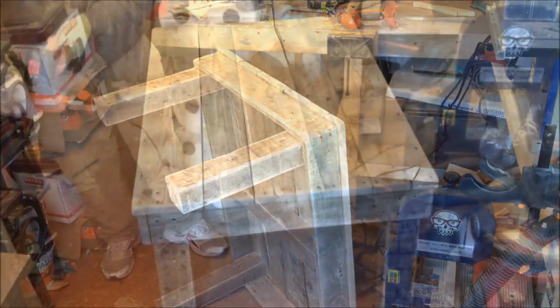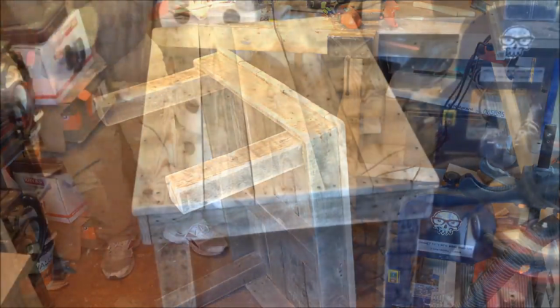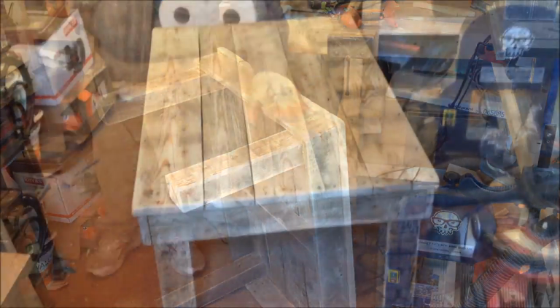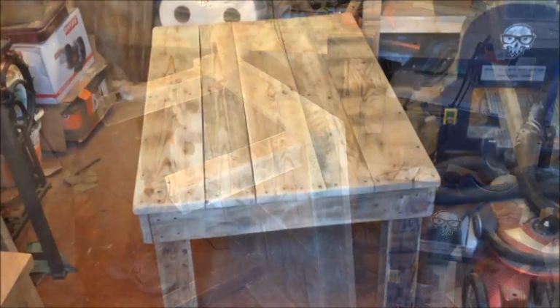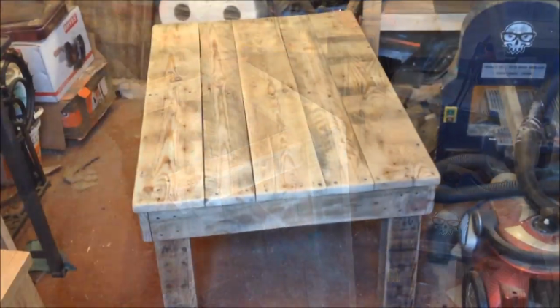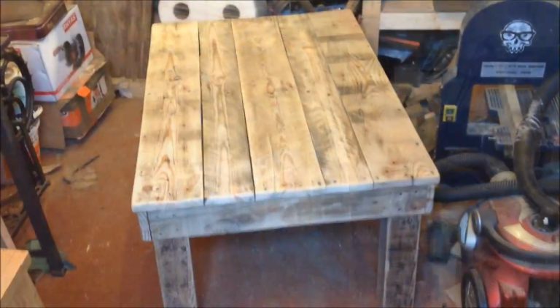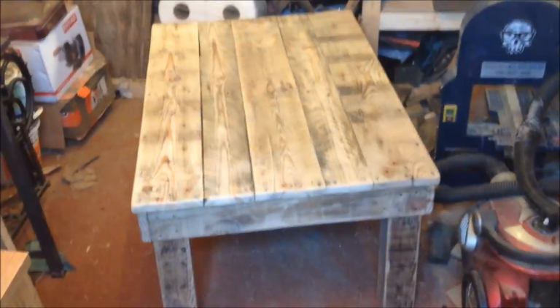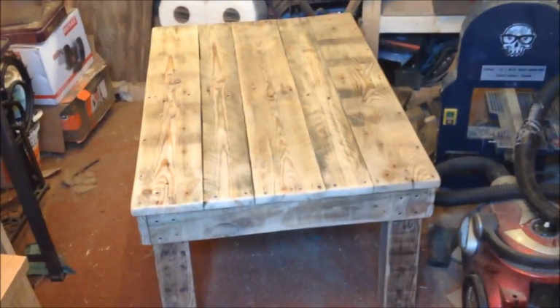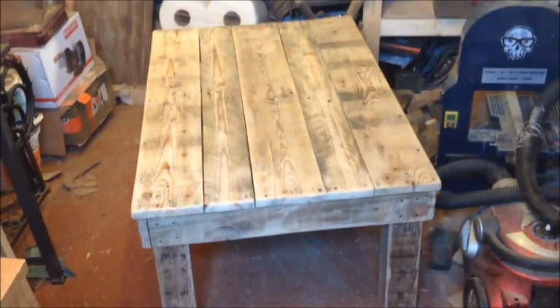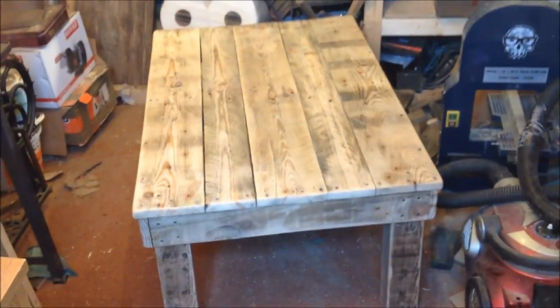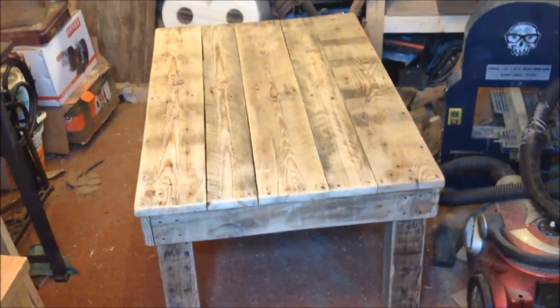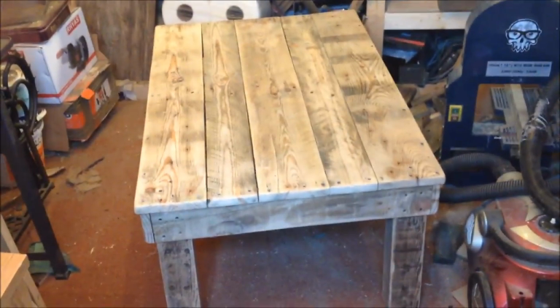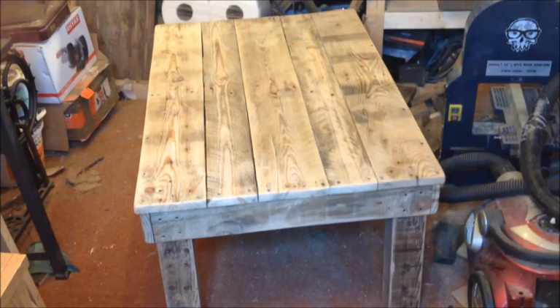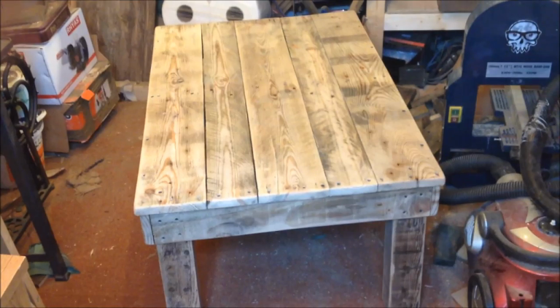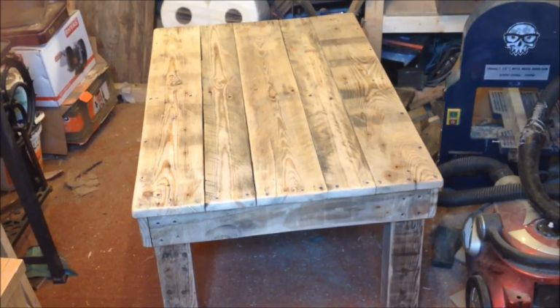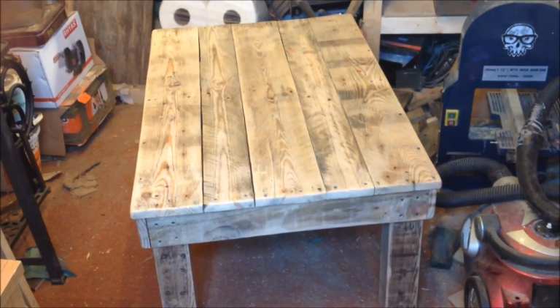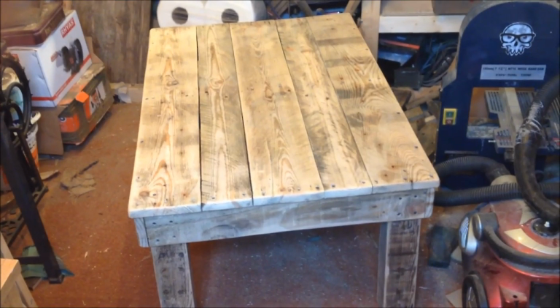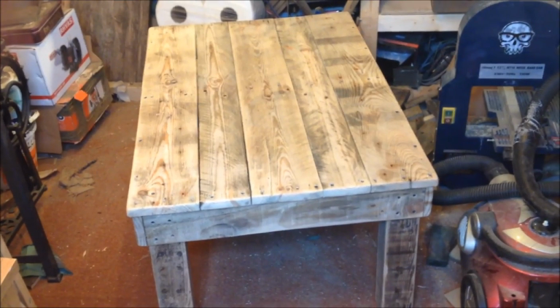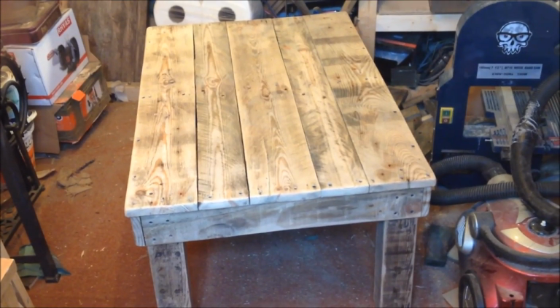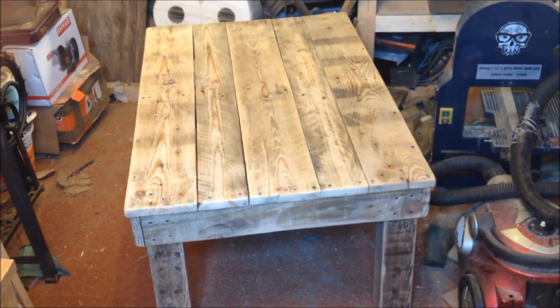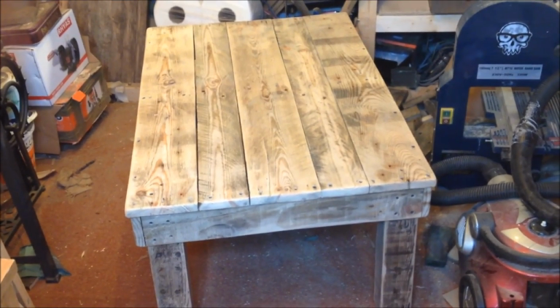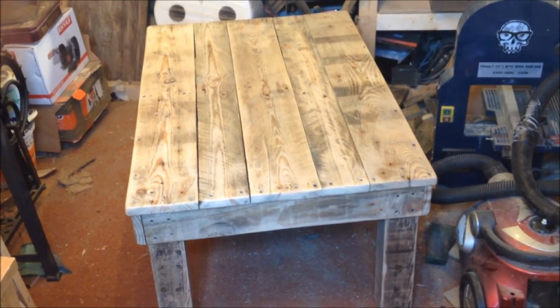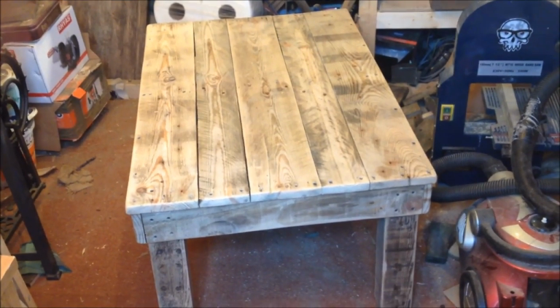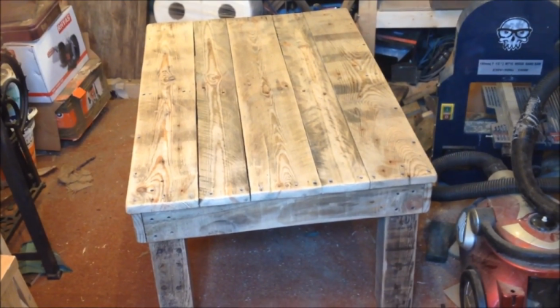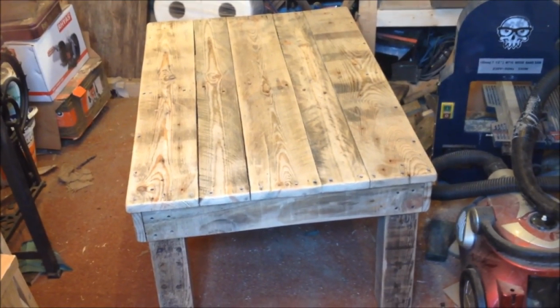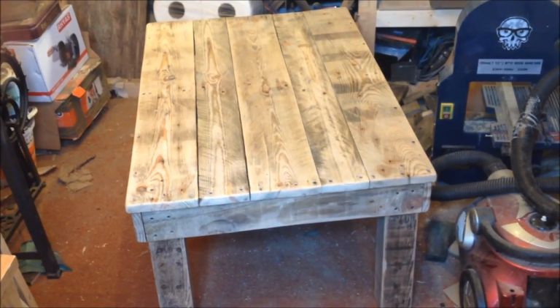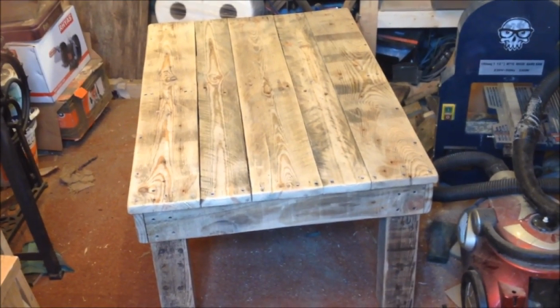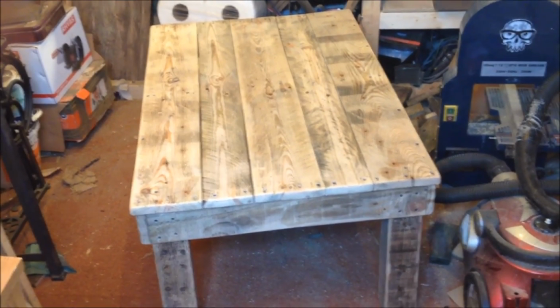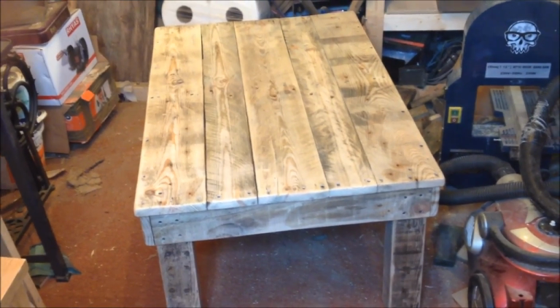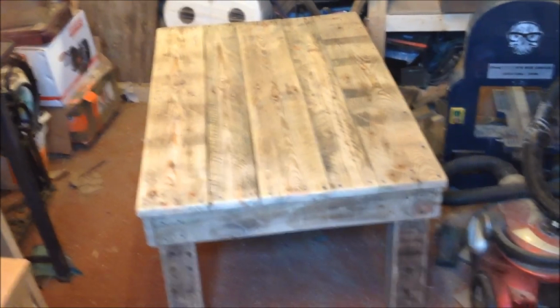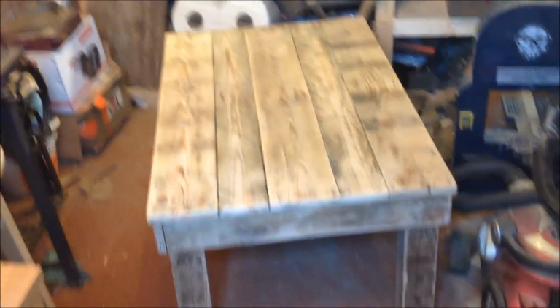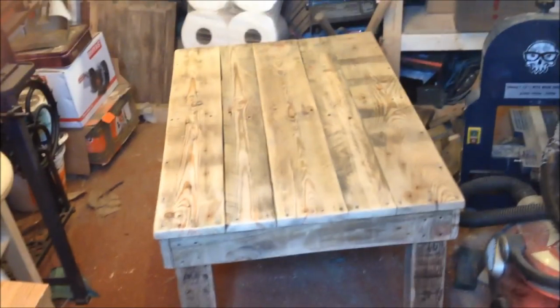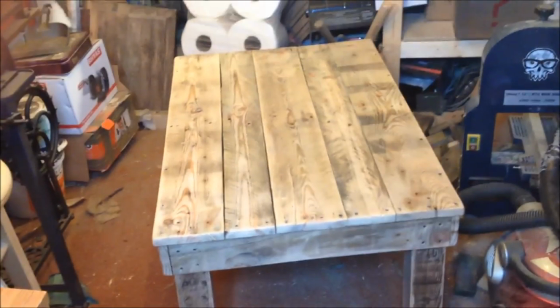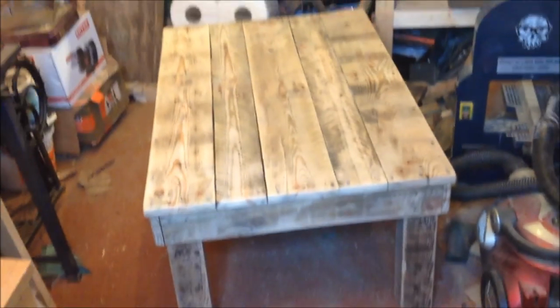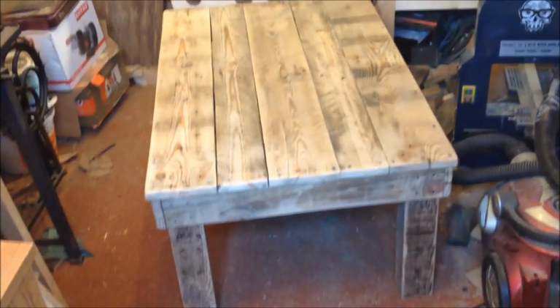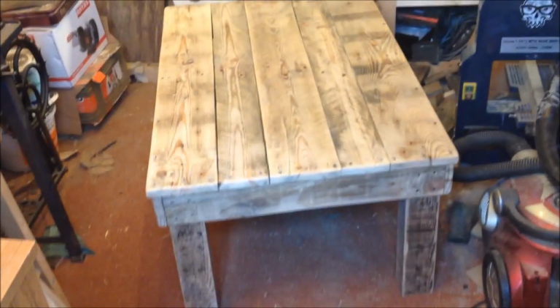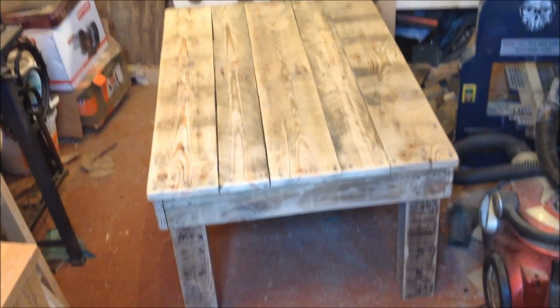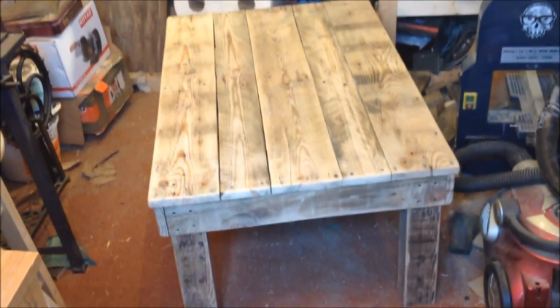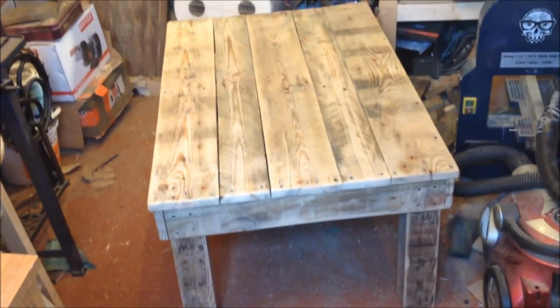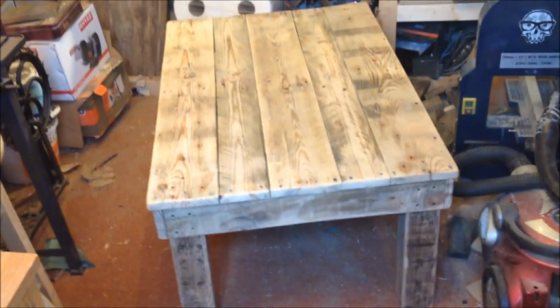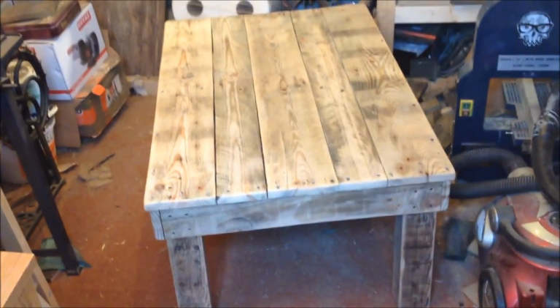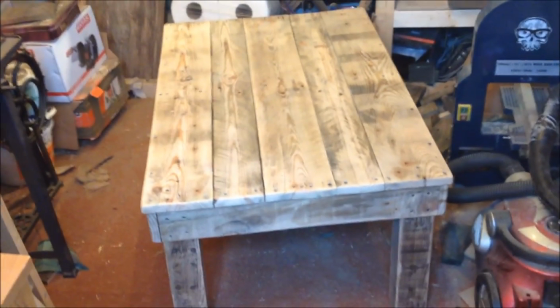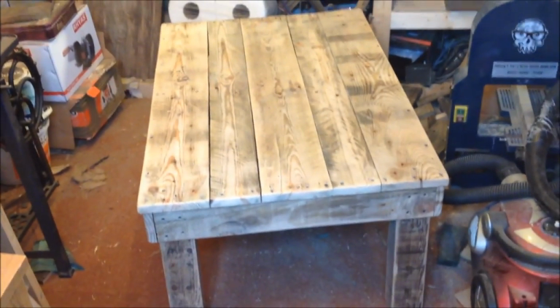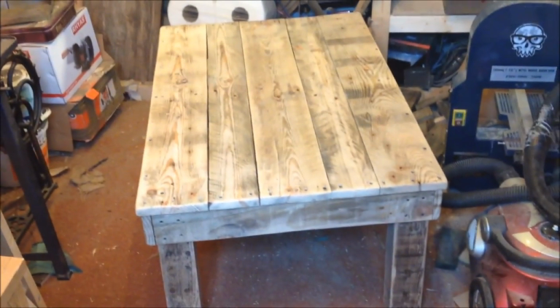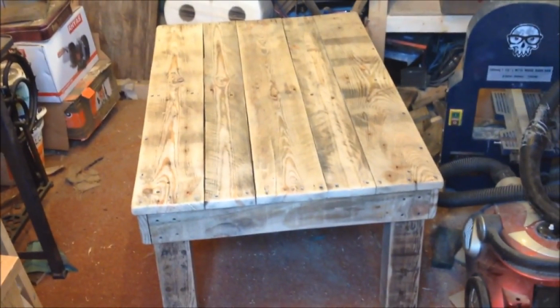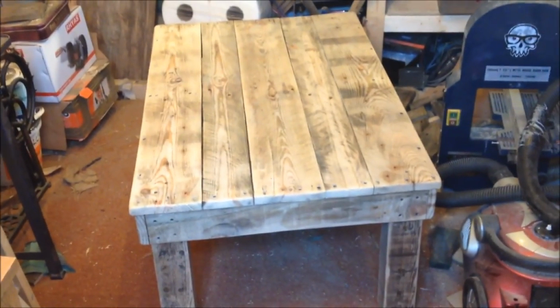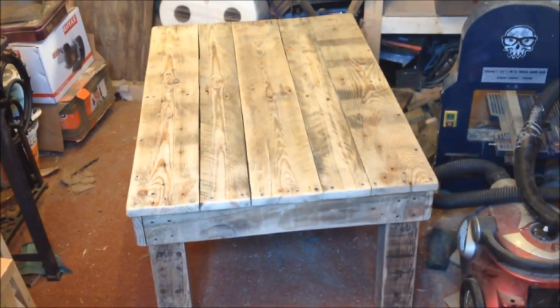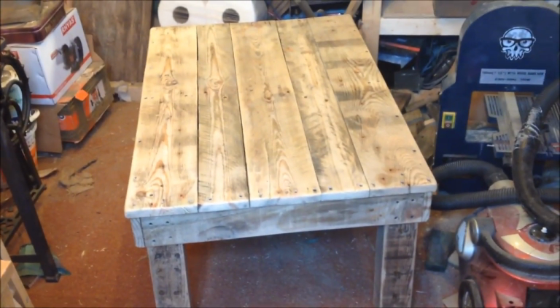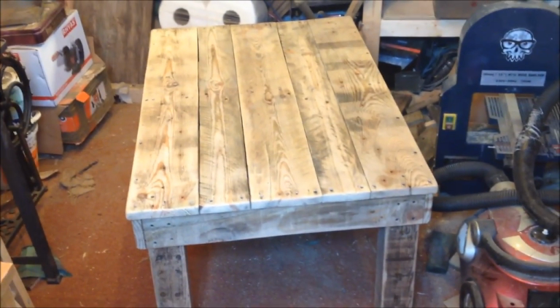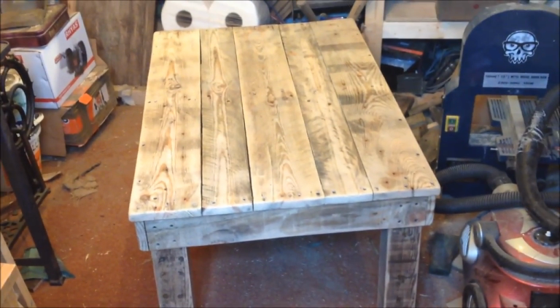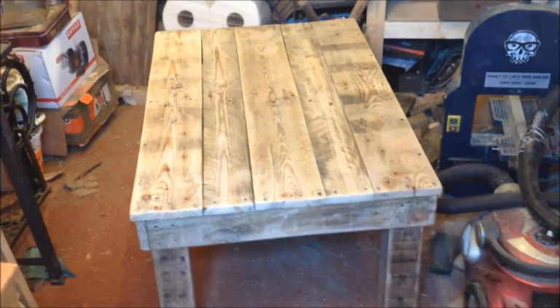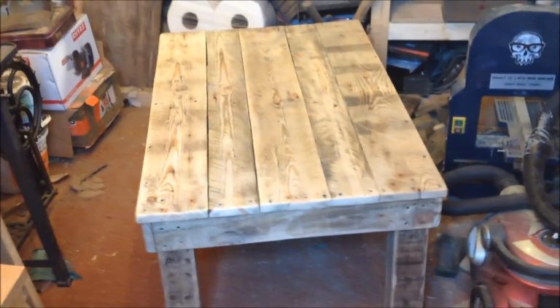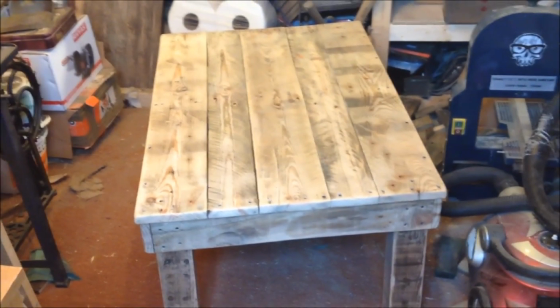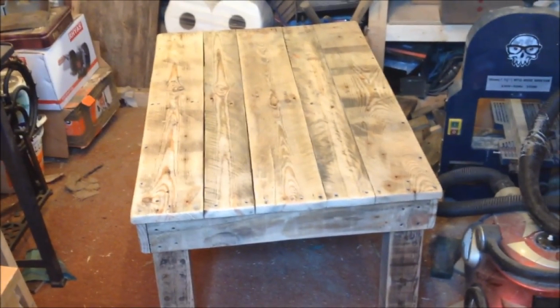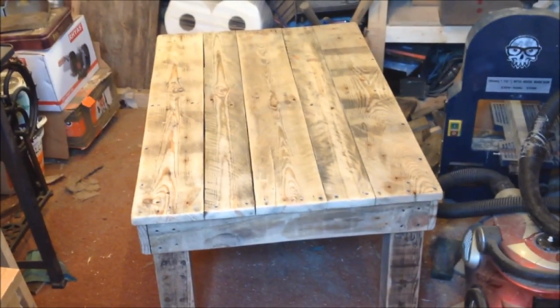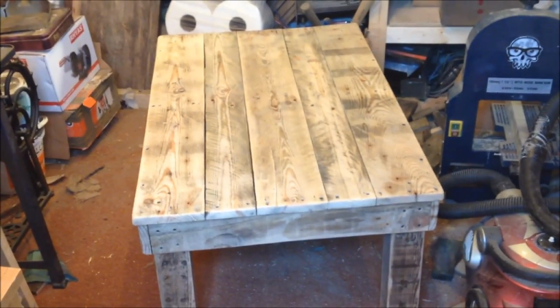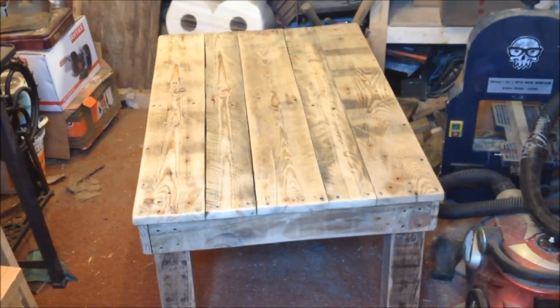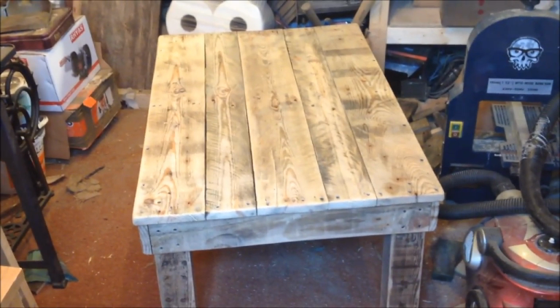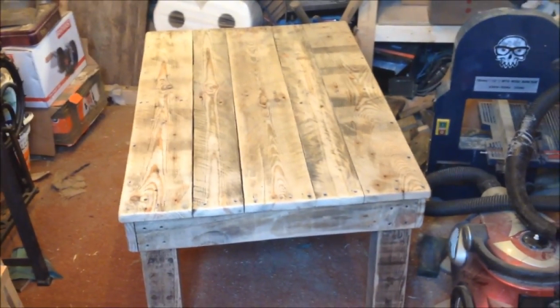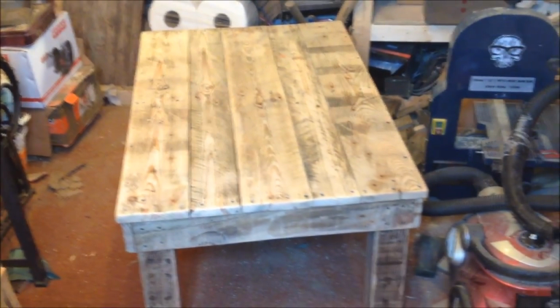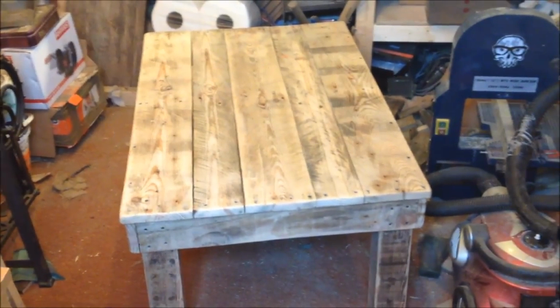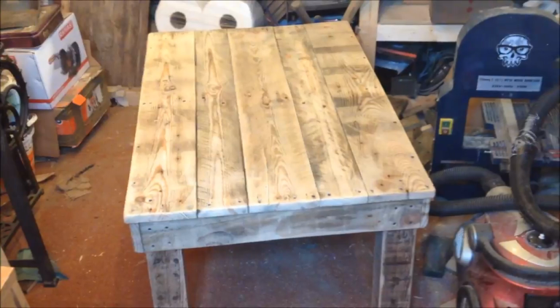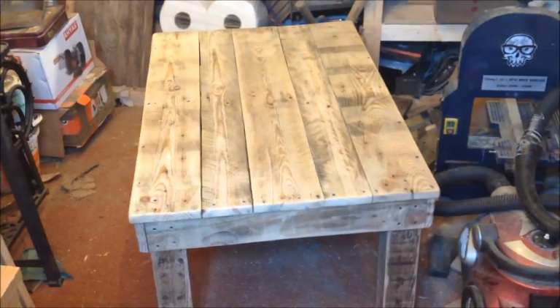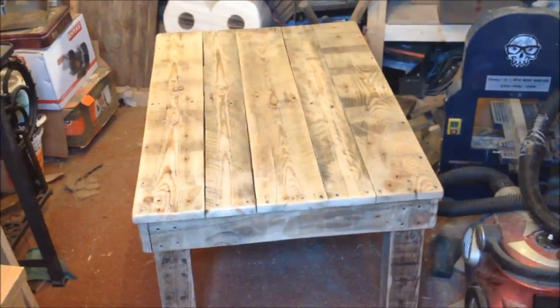Okay, so I've worked my way through the sanding process — I've gone through the grades all the way up to 240.